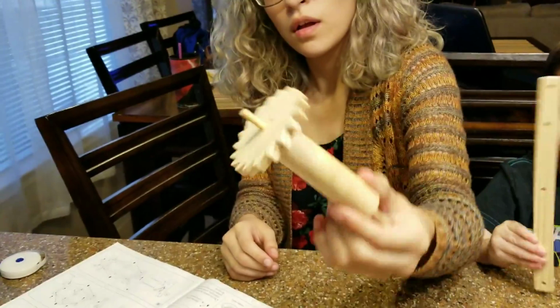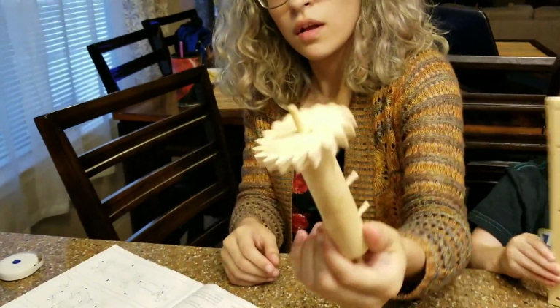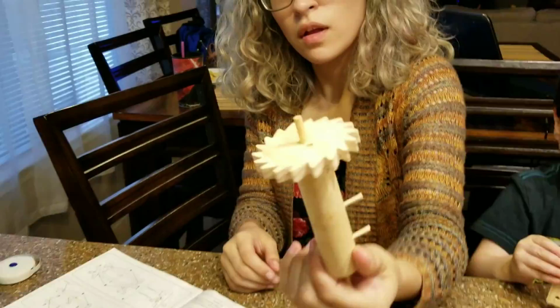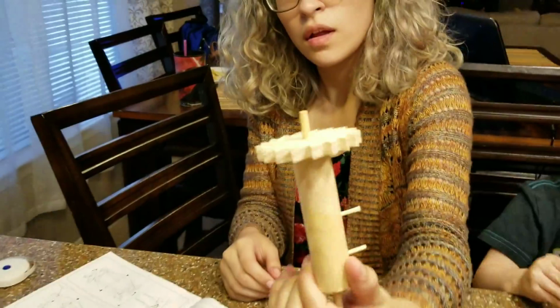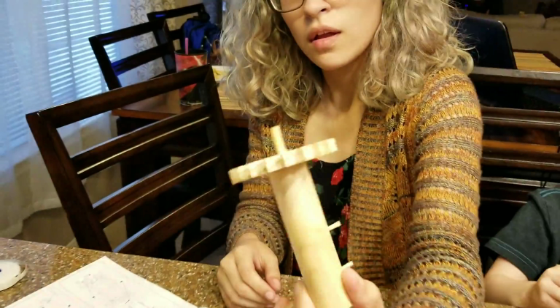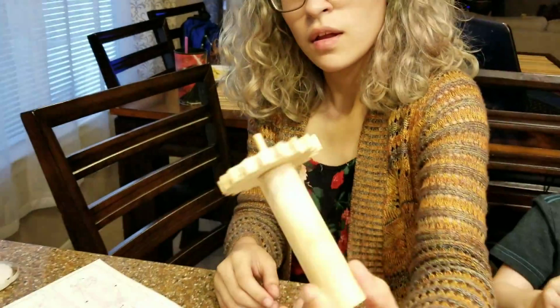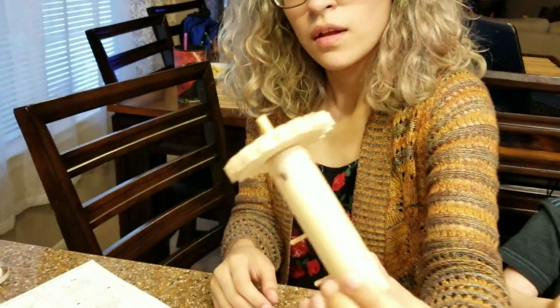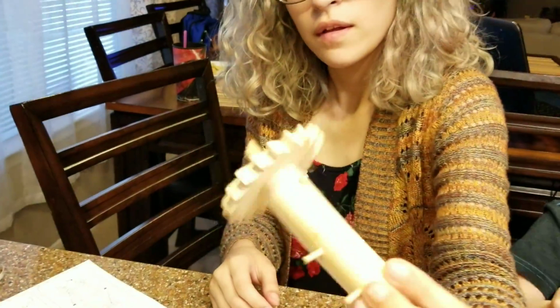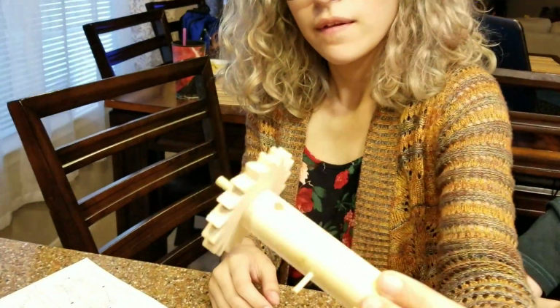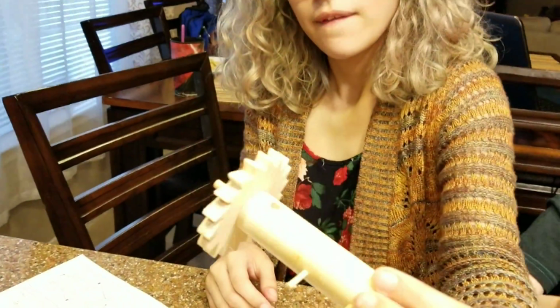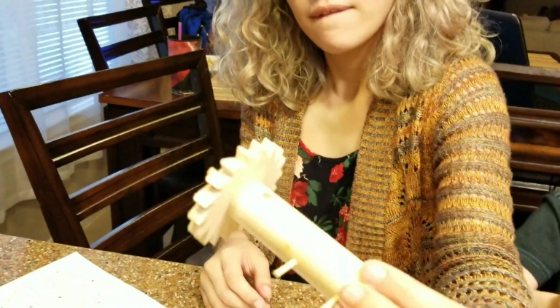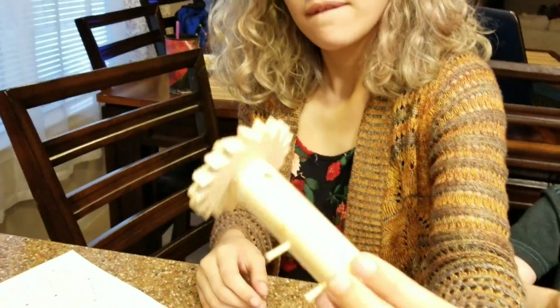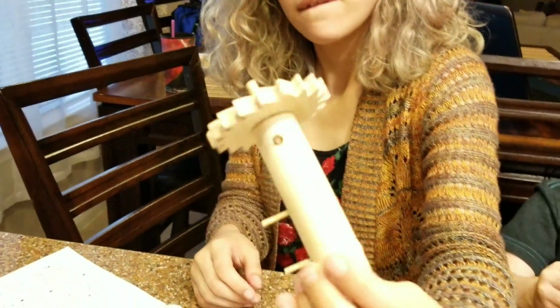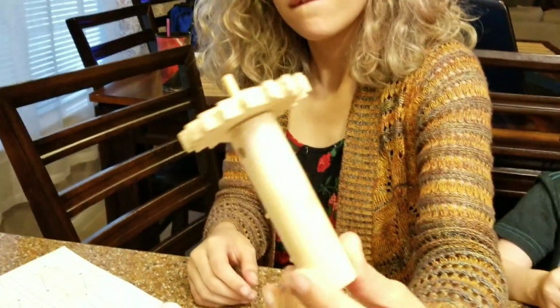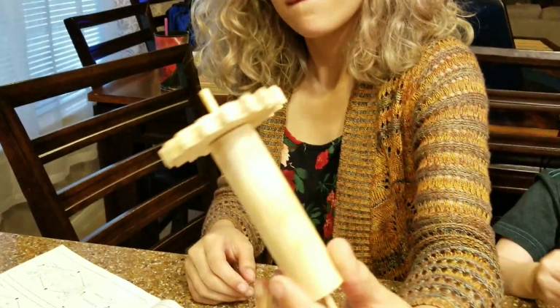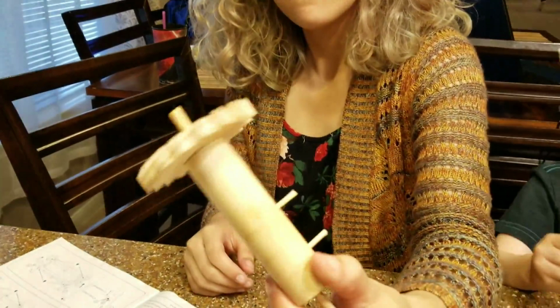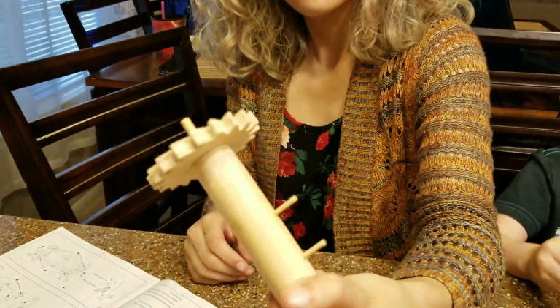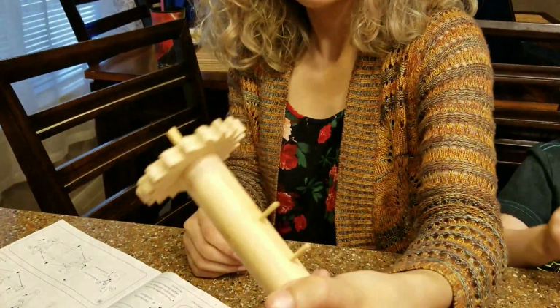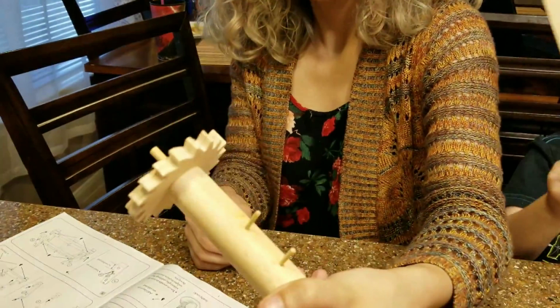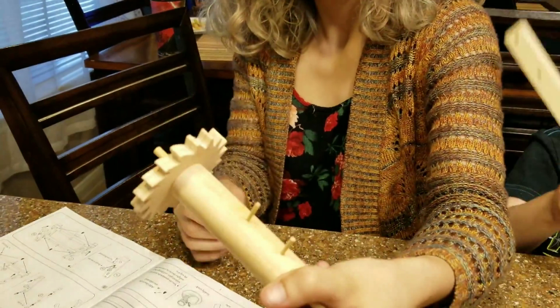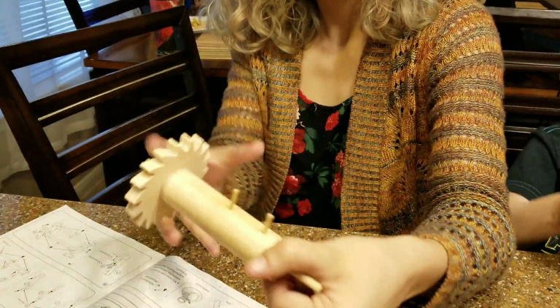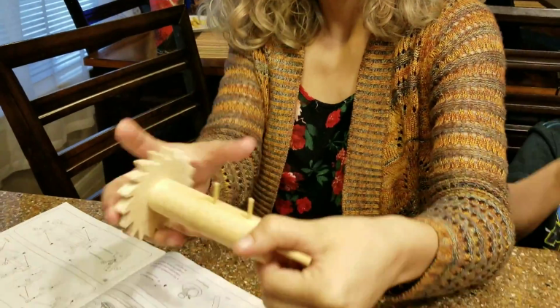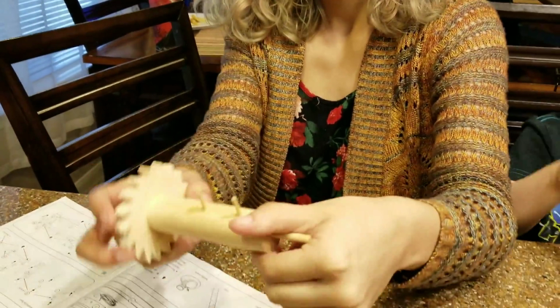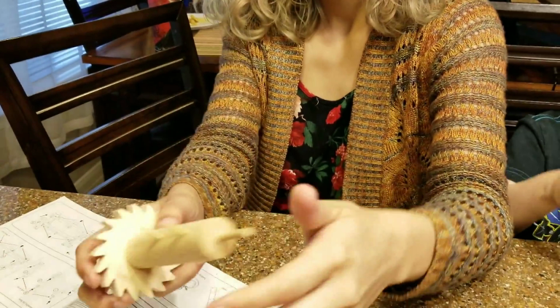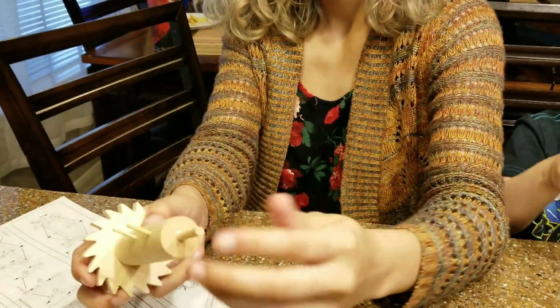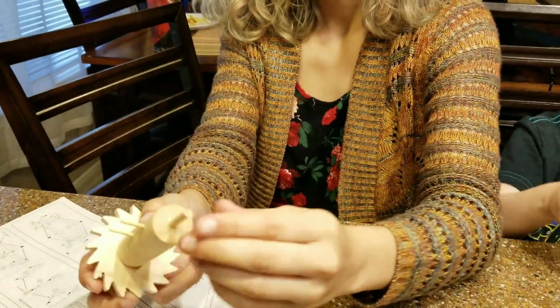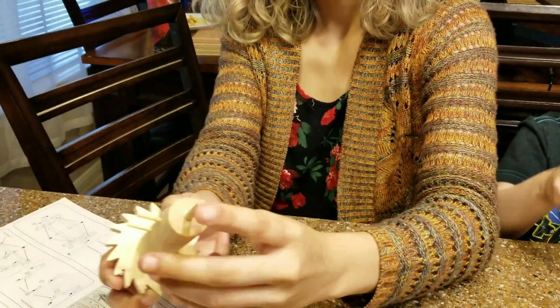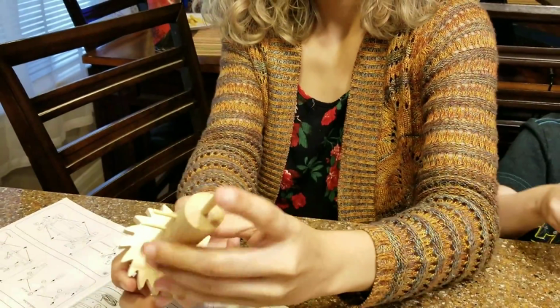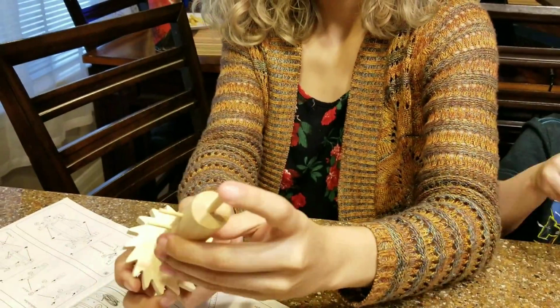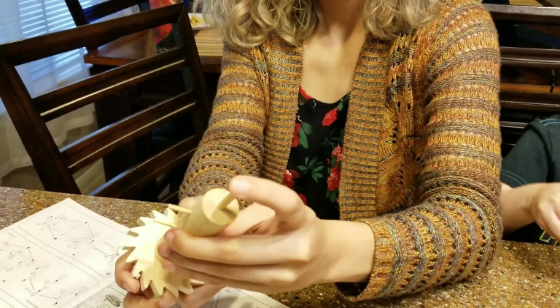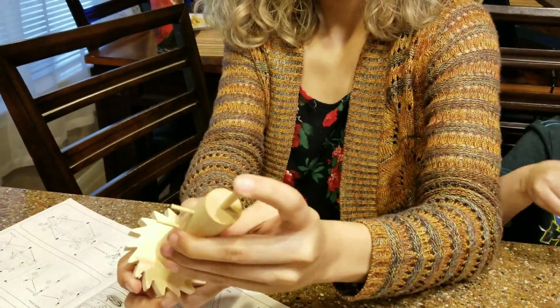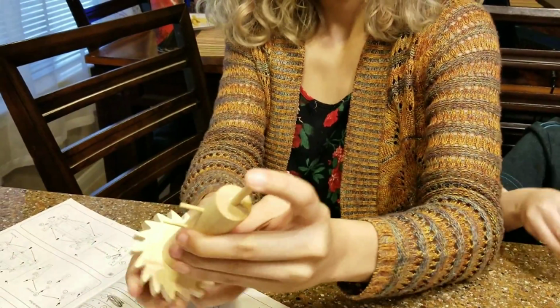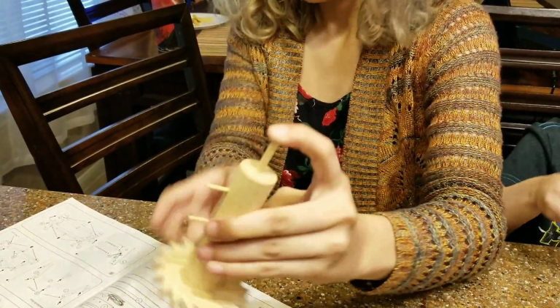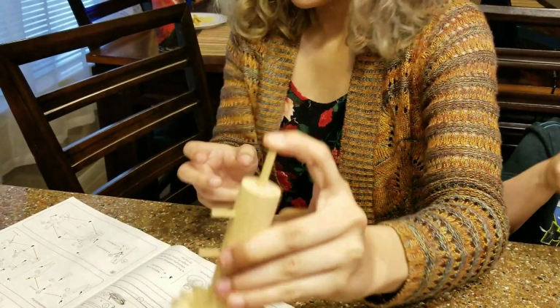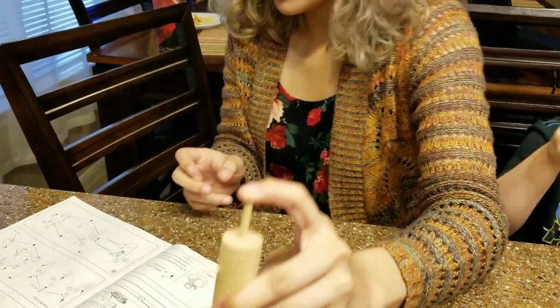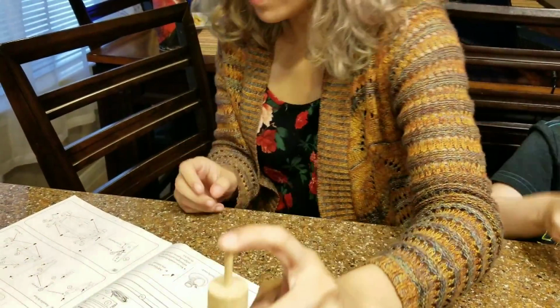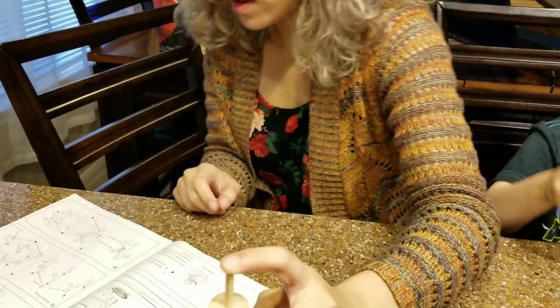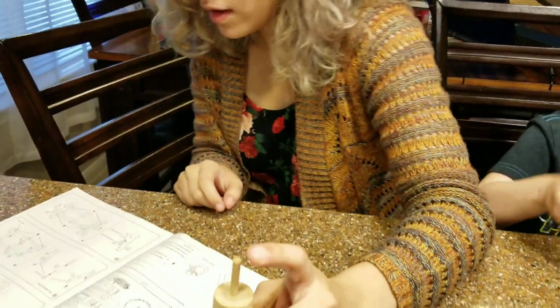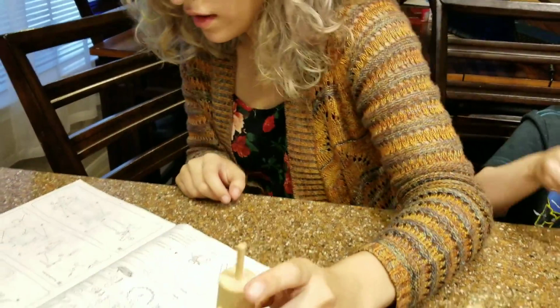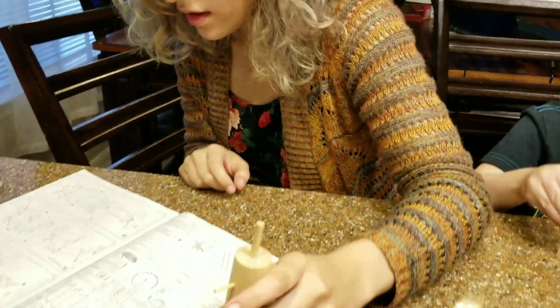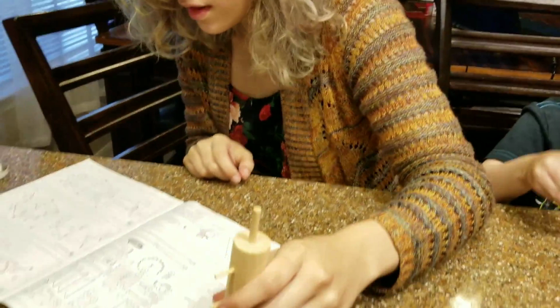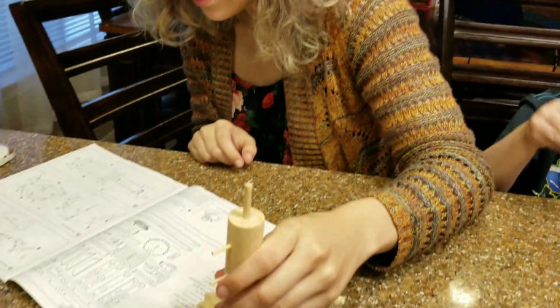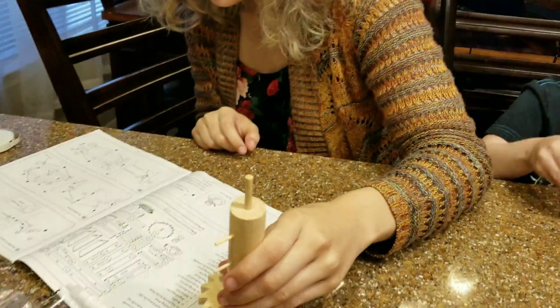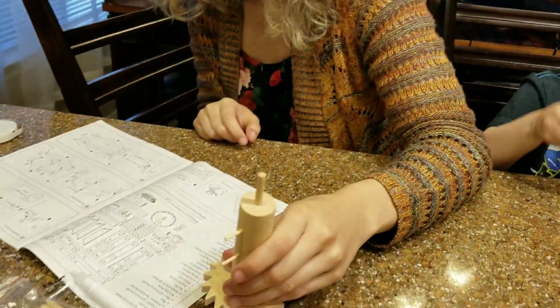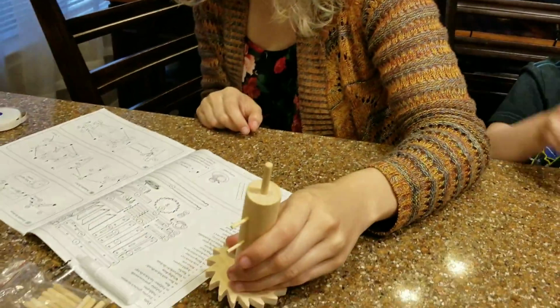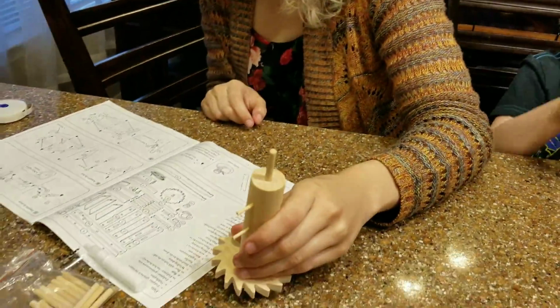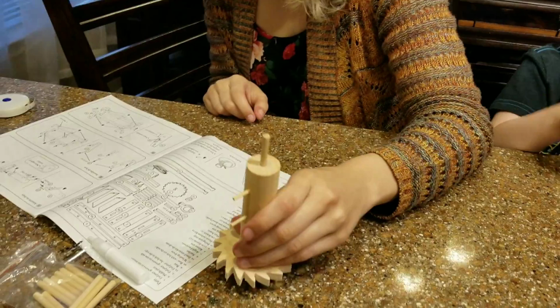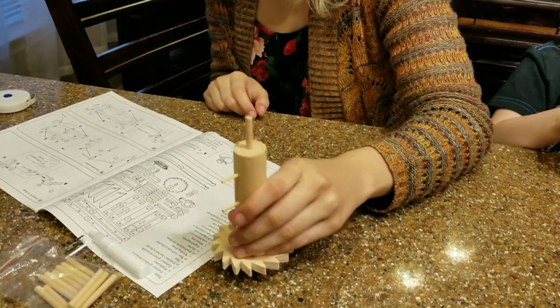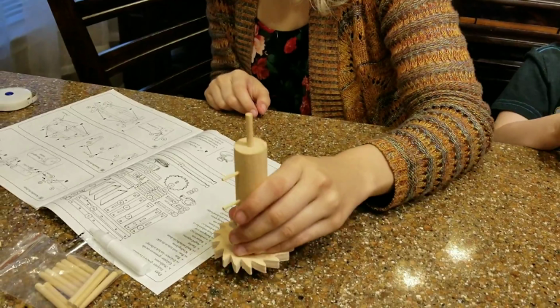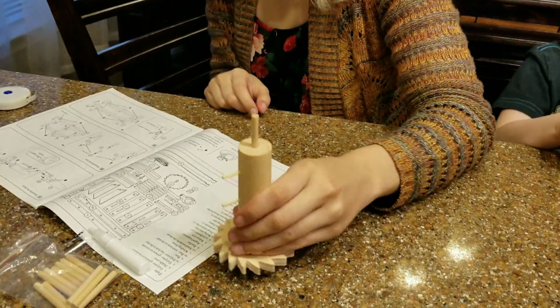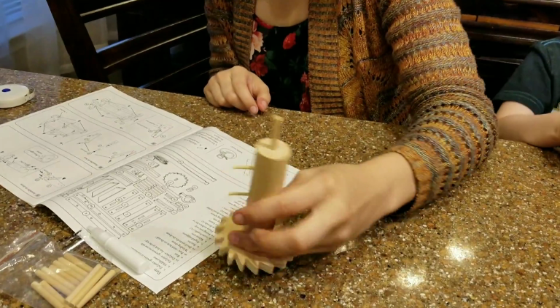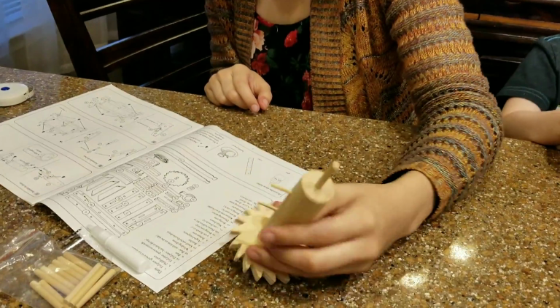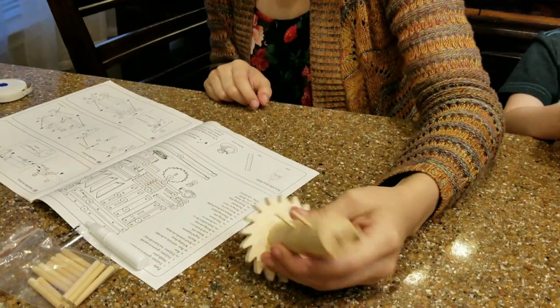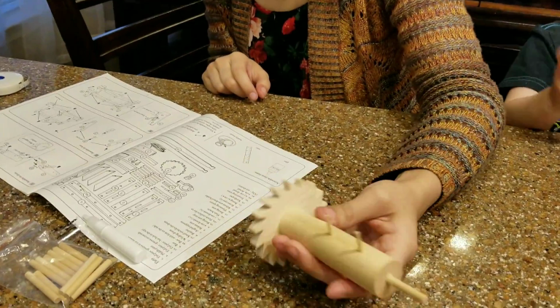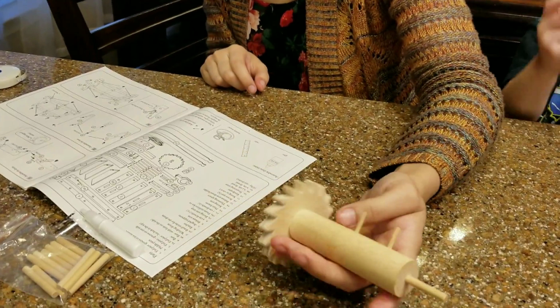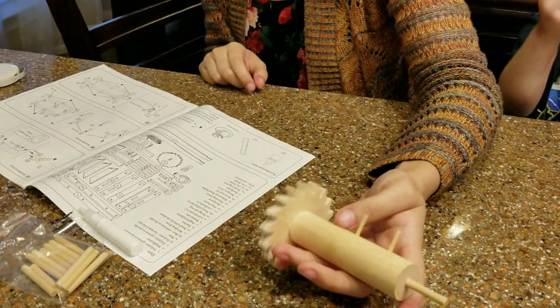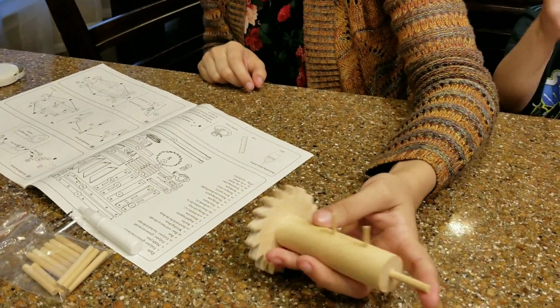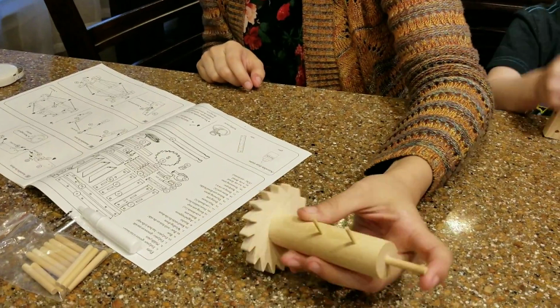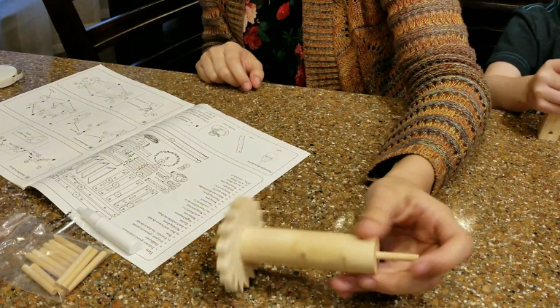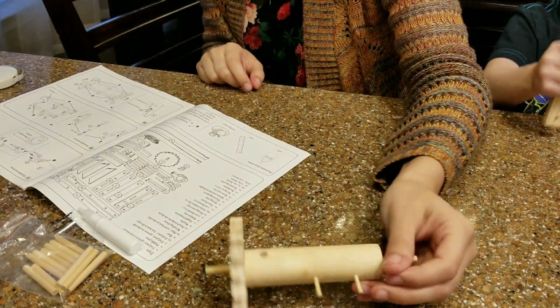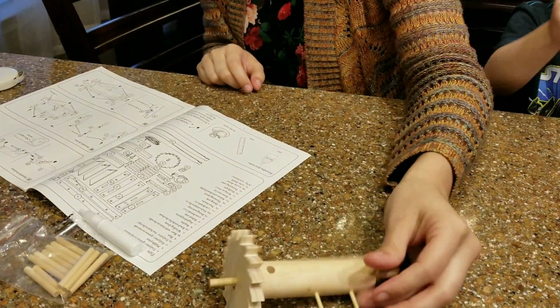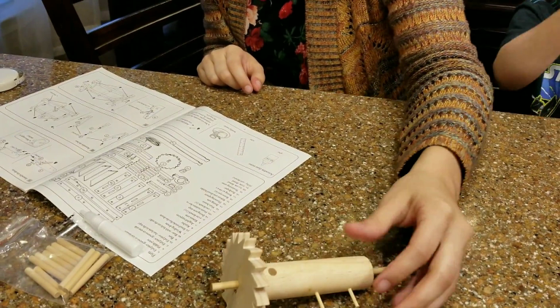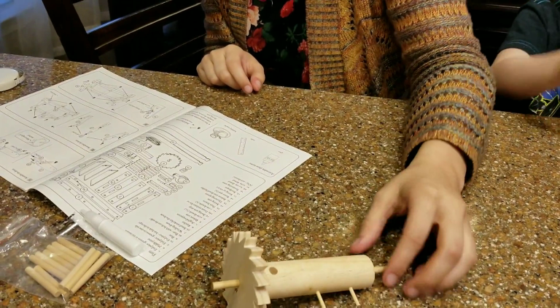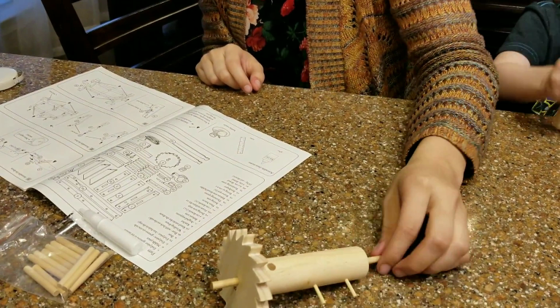So this is what we have so far. Looks pretty cool! This is called the drum.